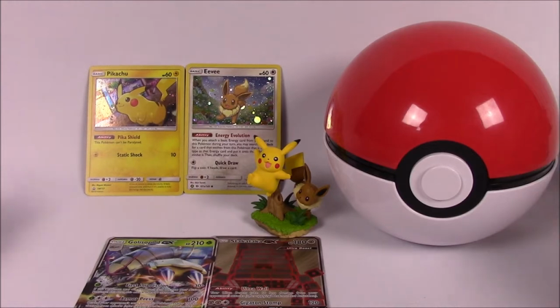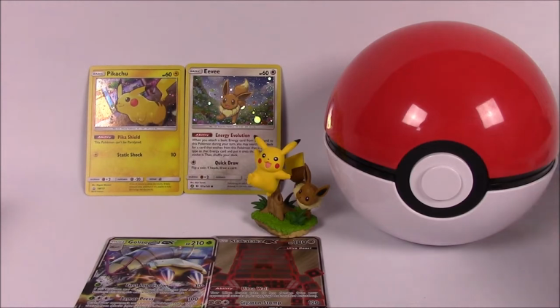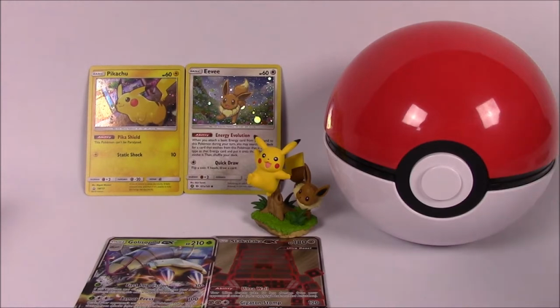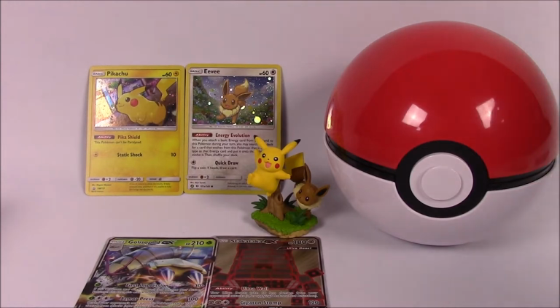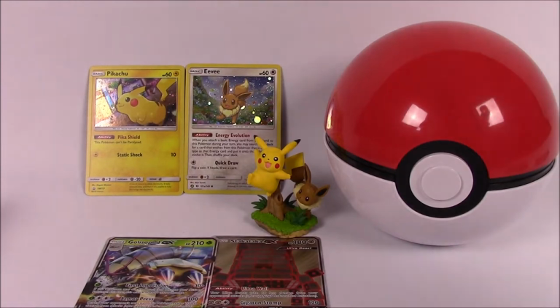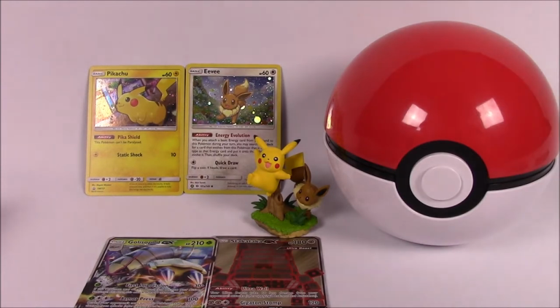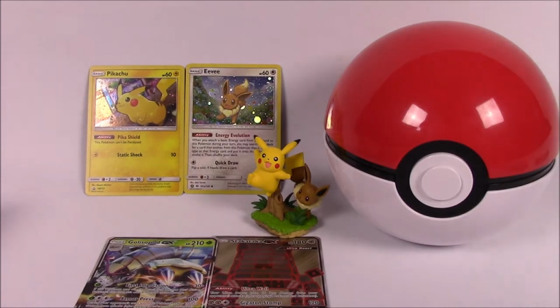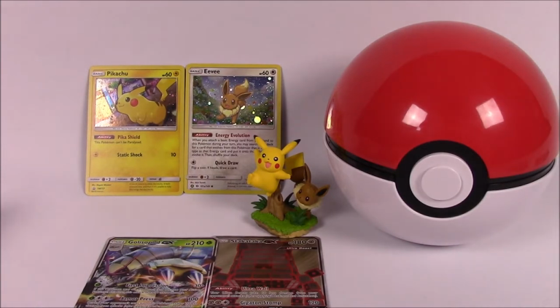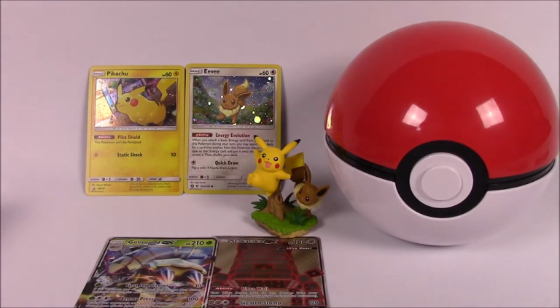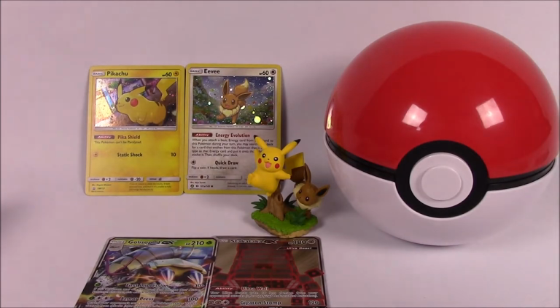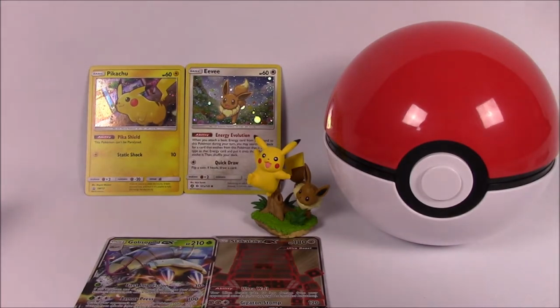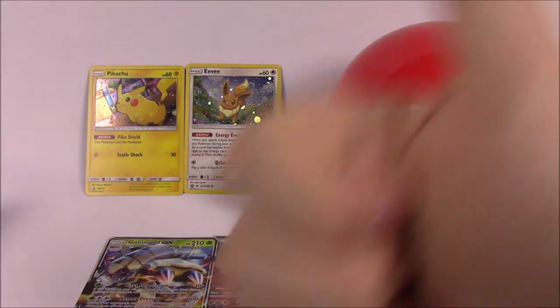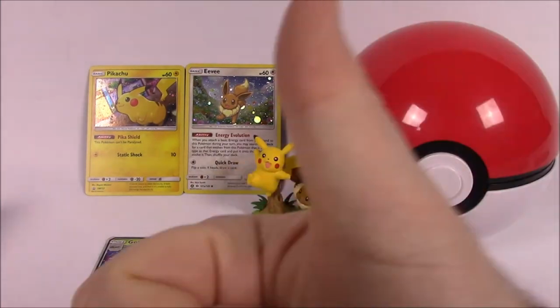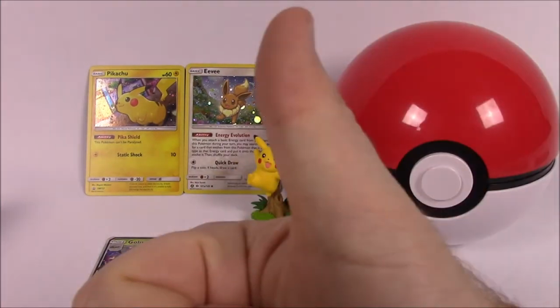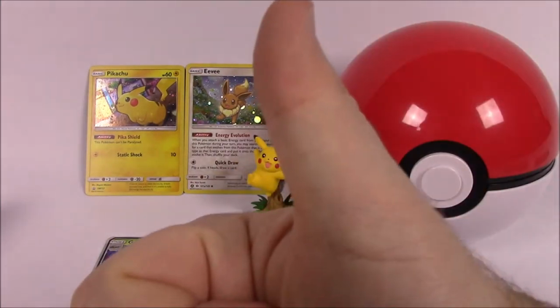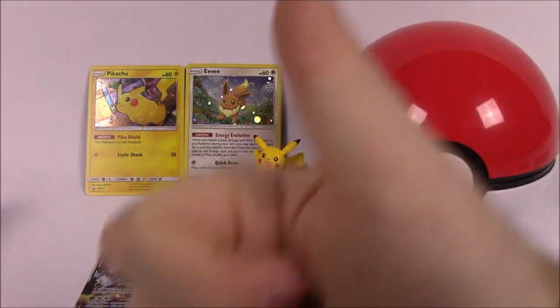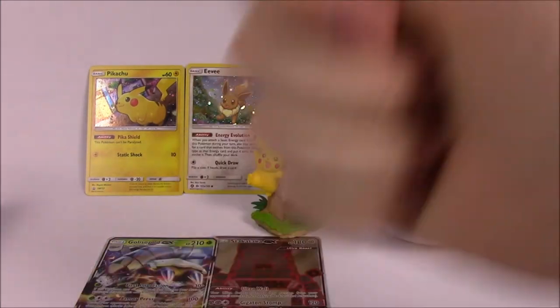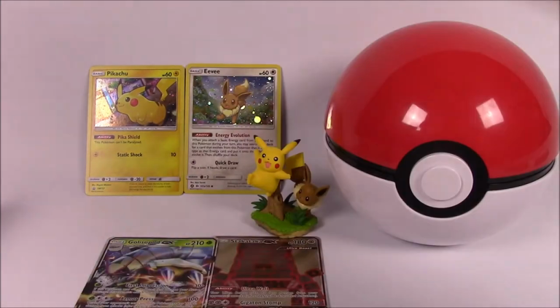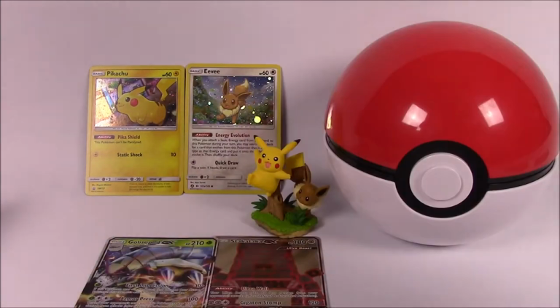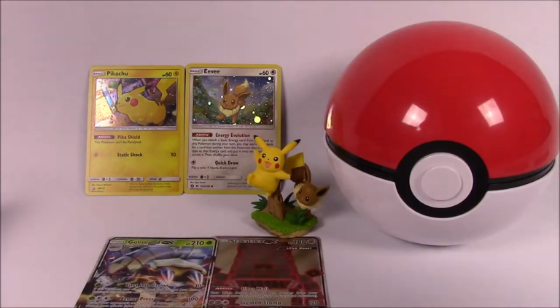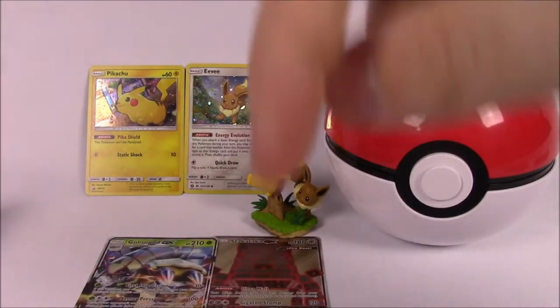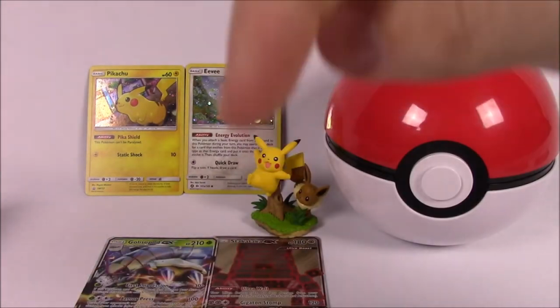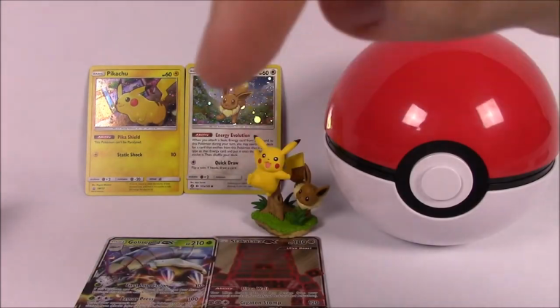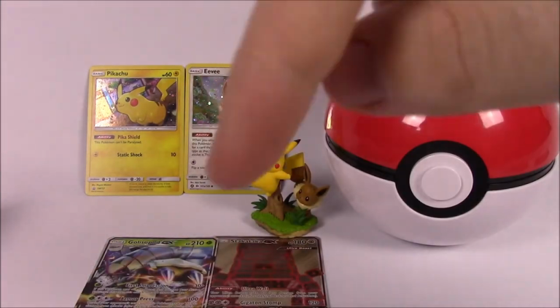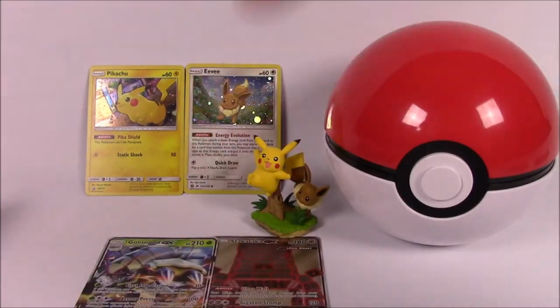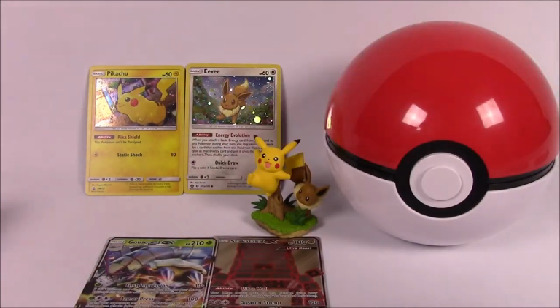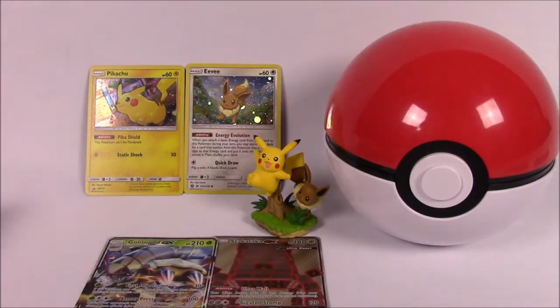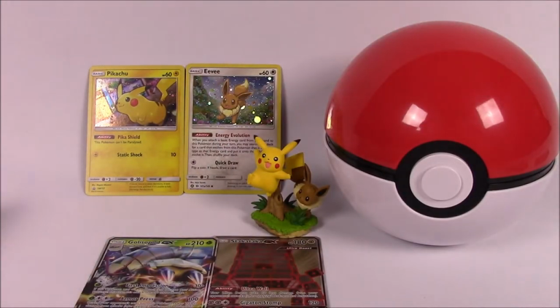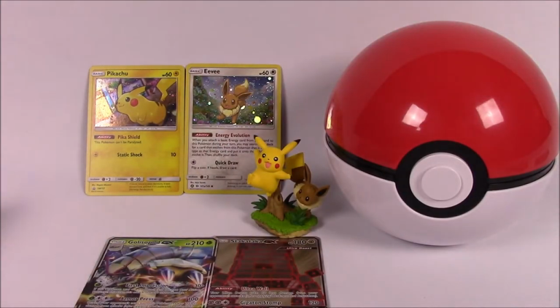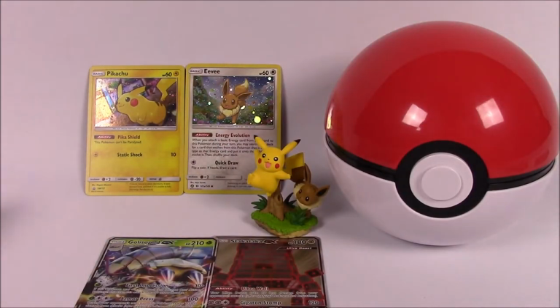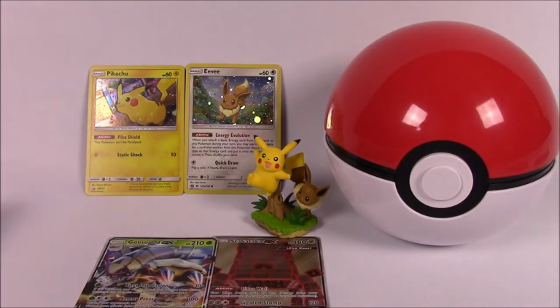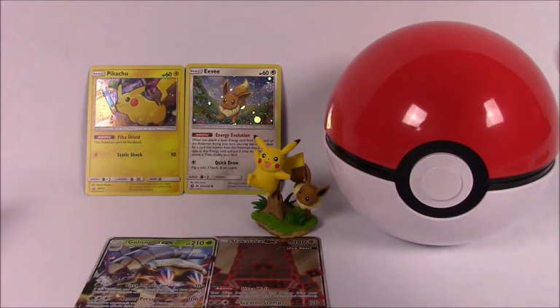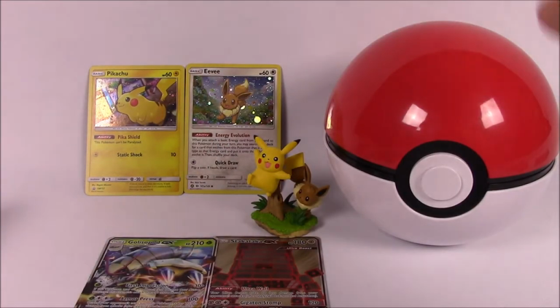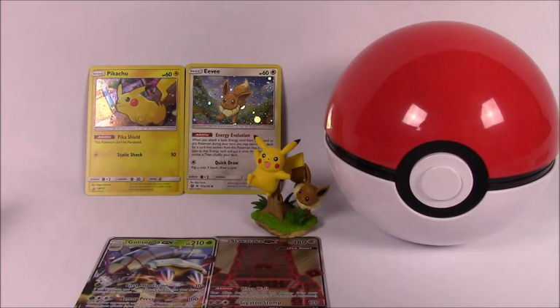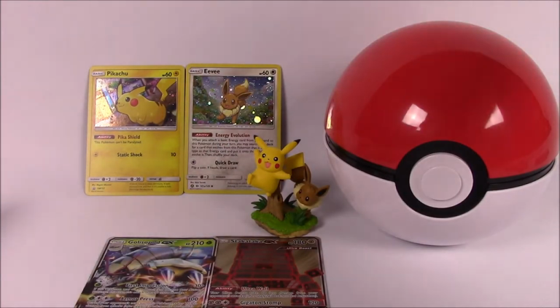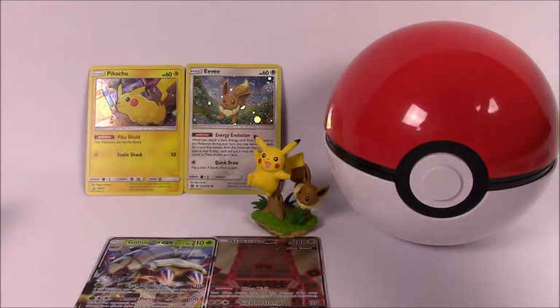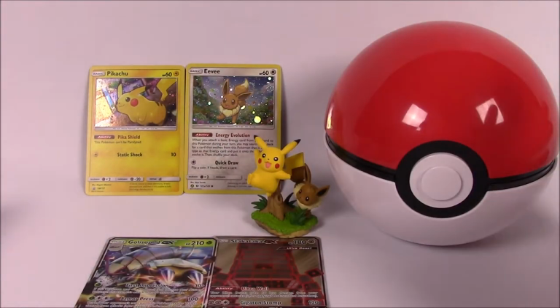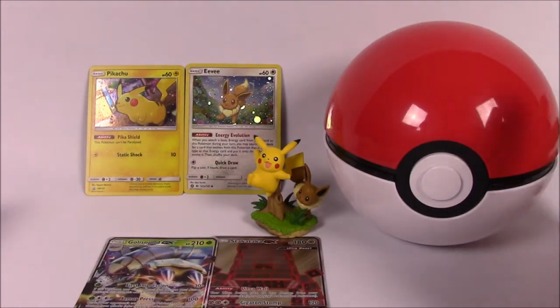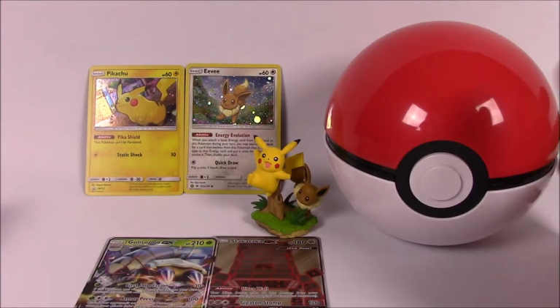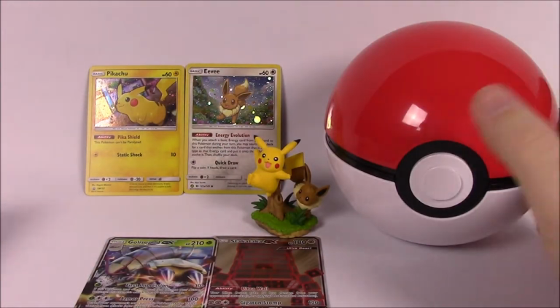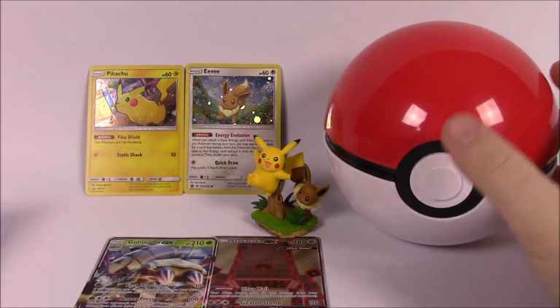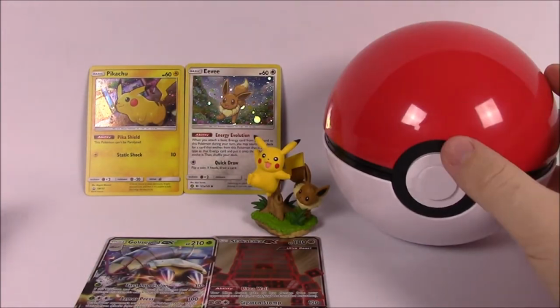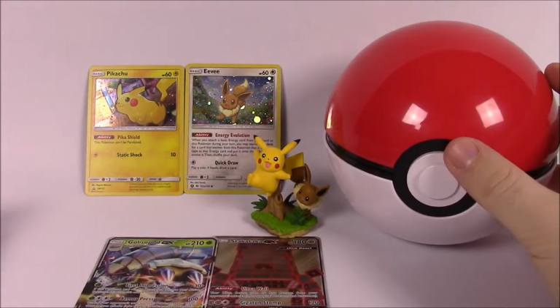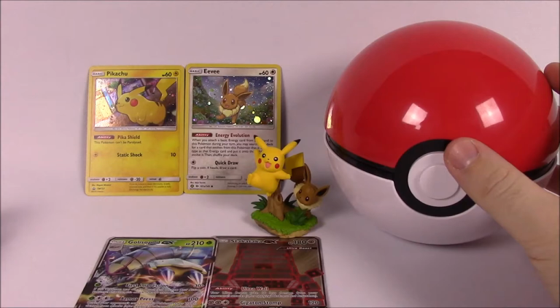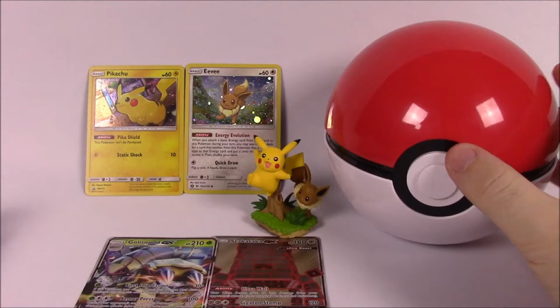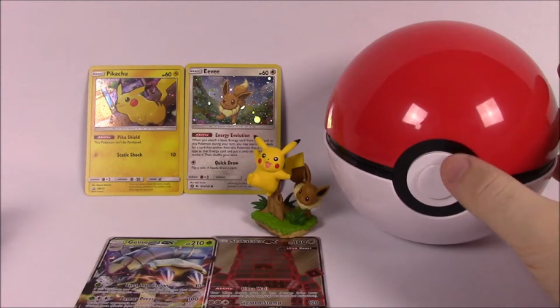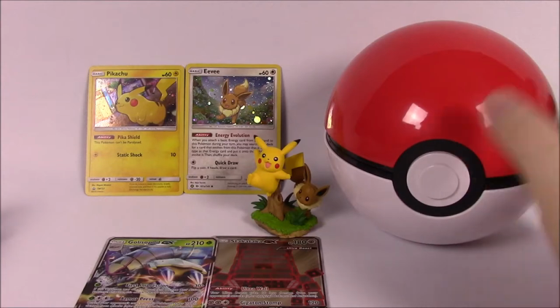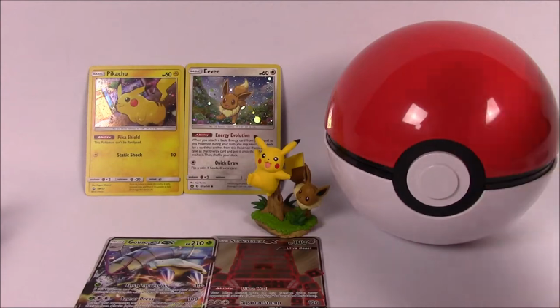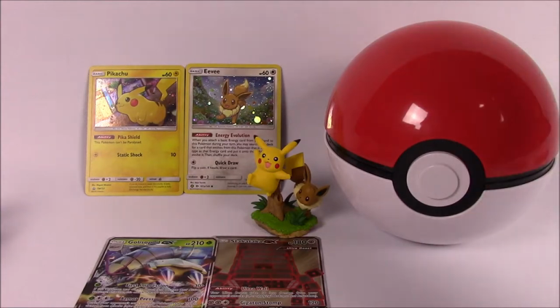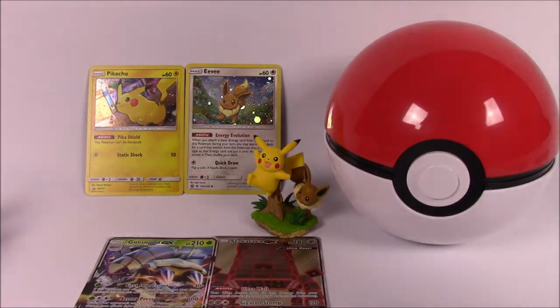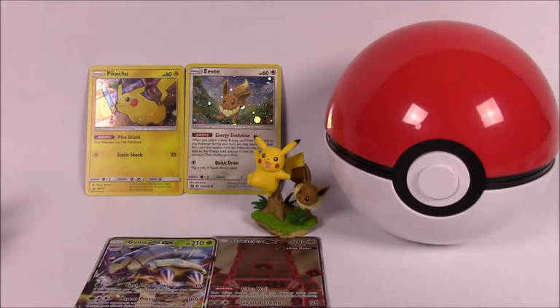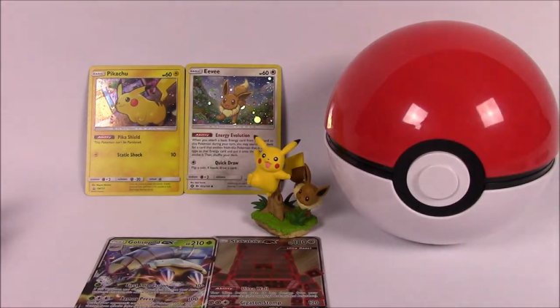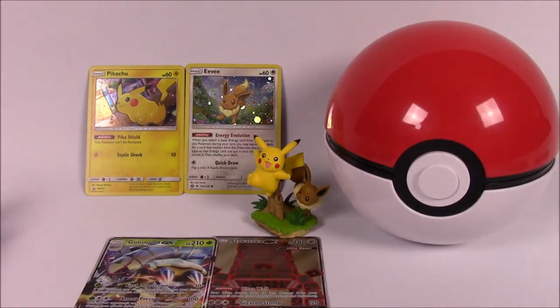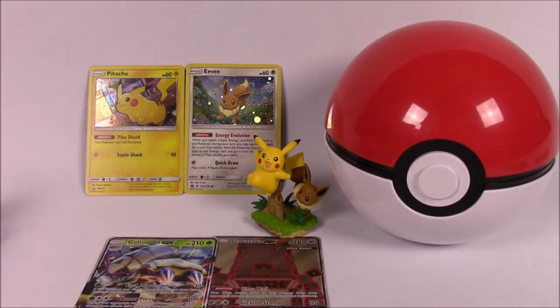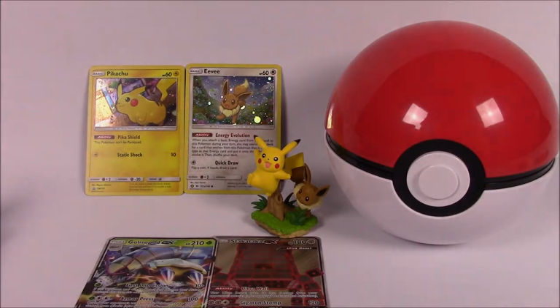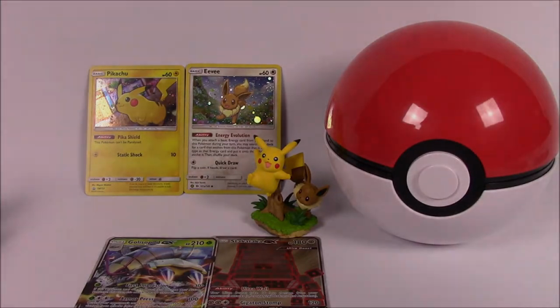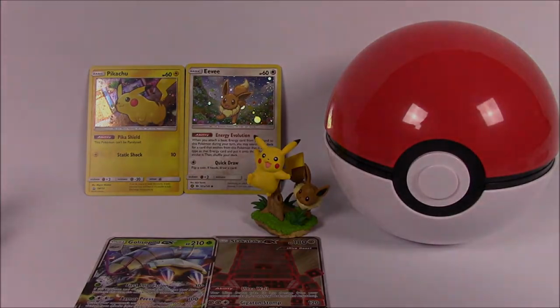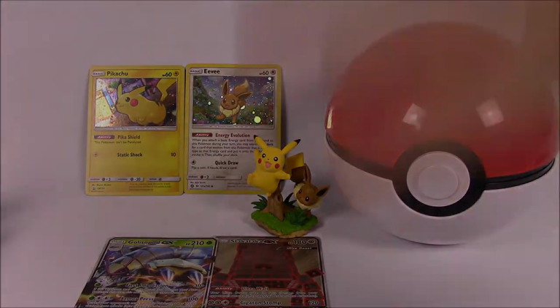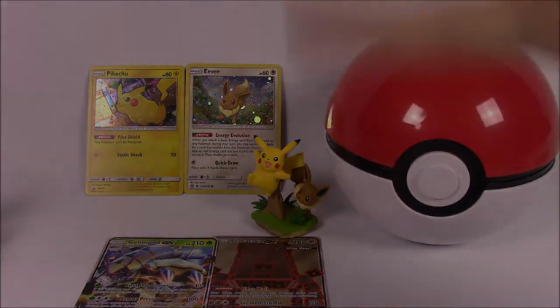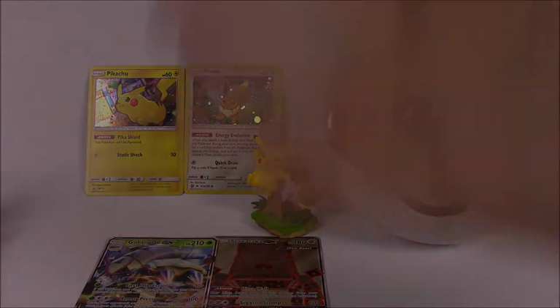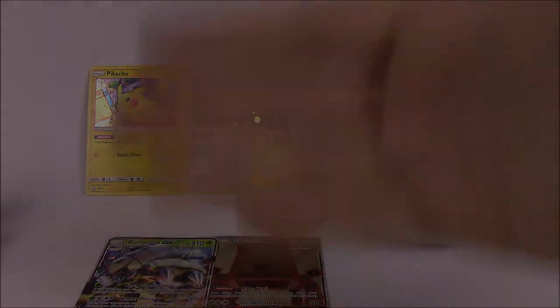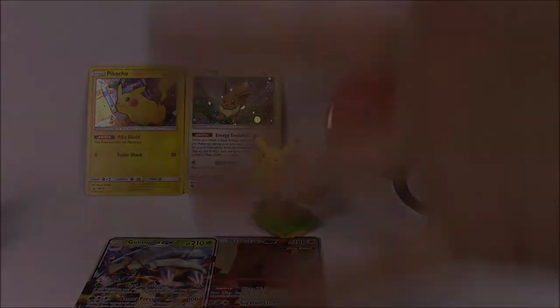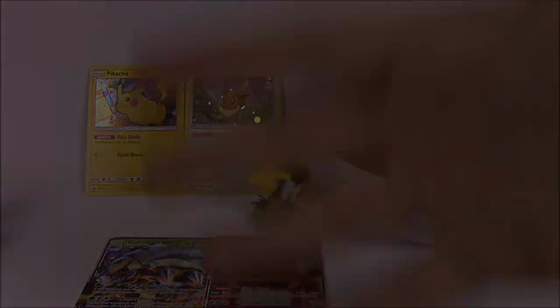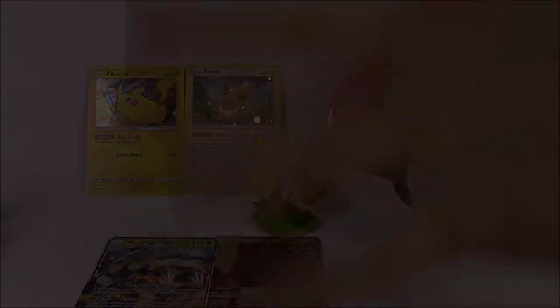If you did, be sure to leave me a thumbs up and leave any comments down below. Don't forget to subscribe to see more Pokemon card openings, and we'll see you next time!